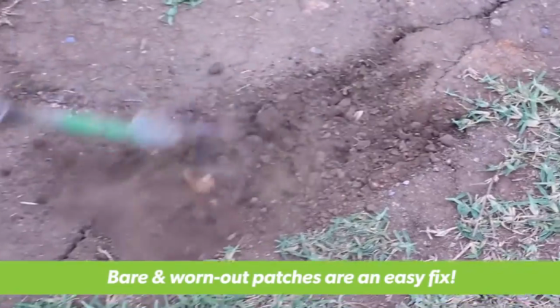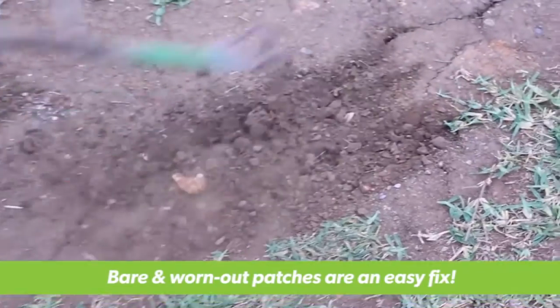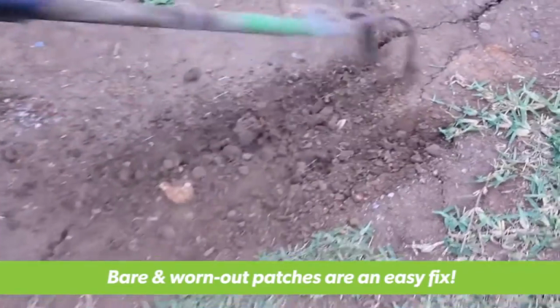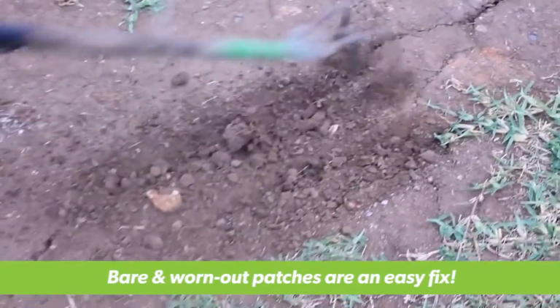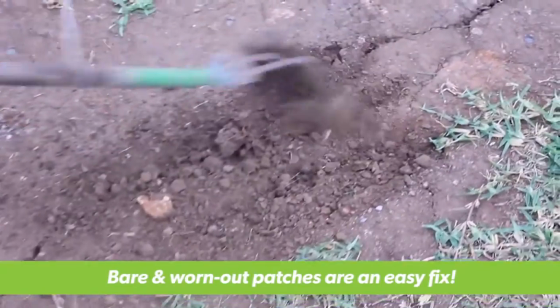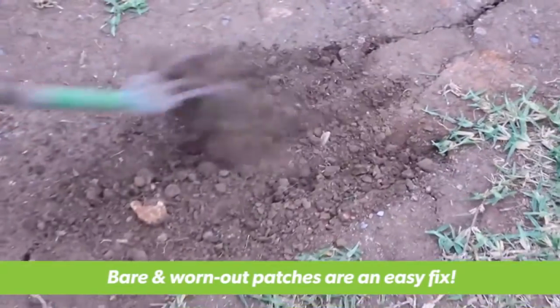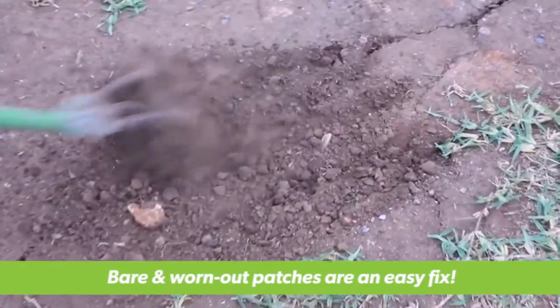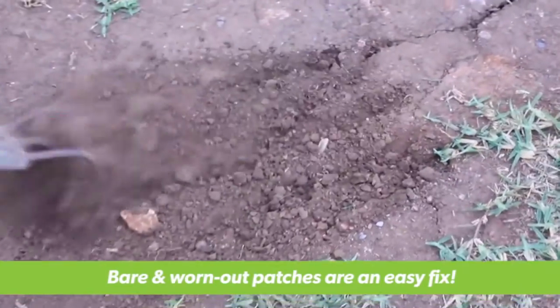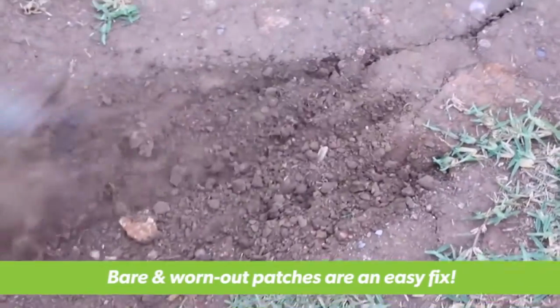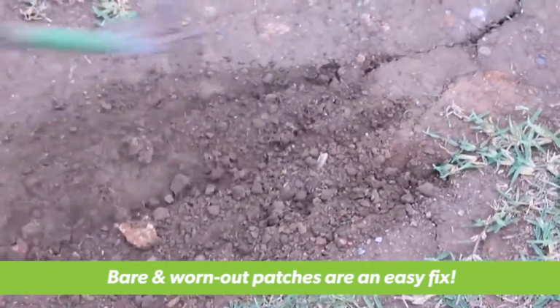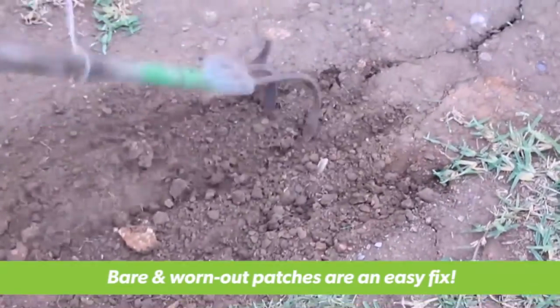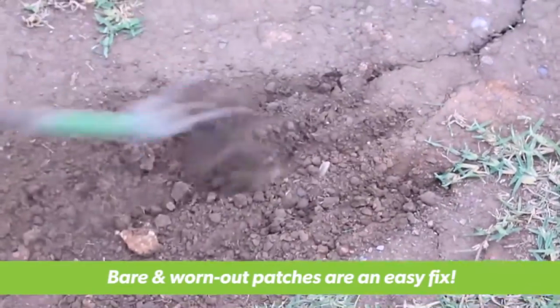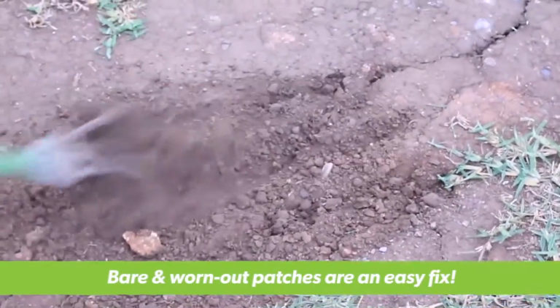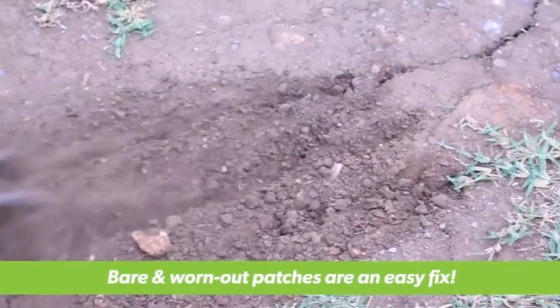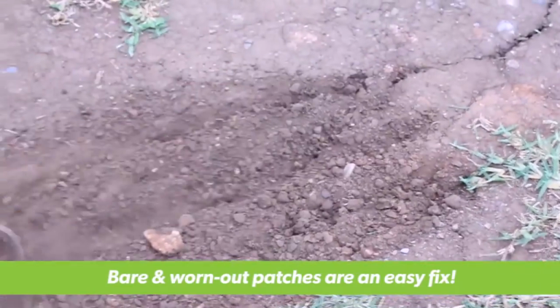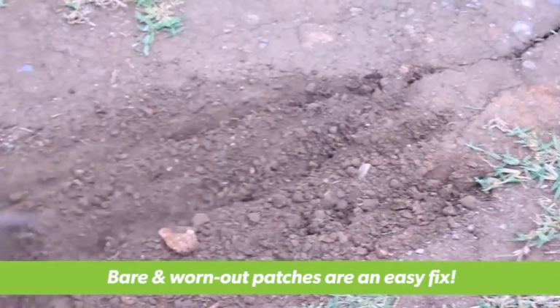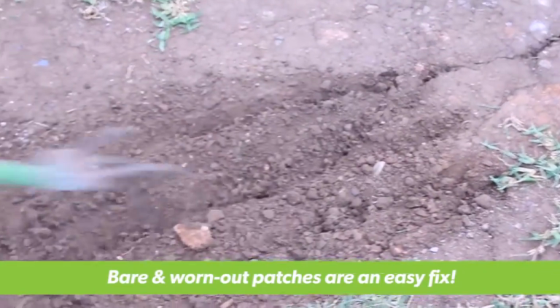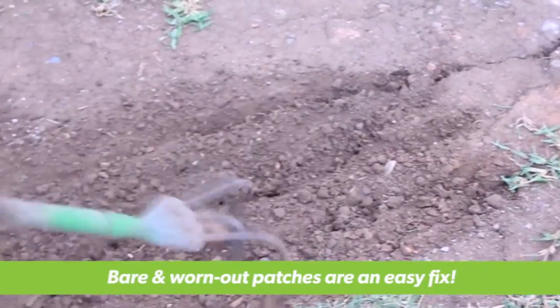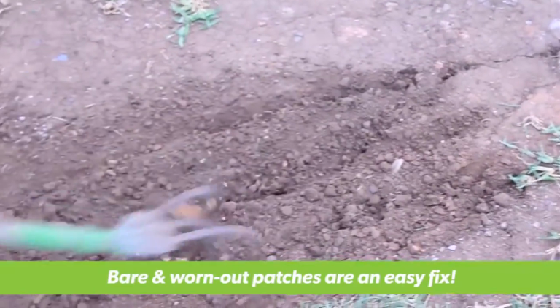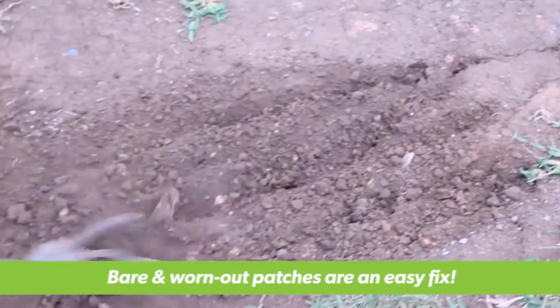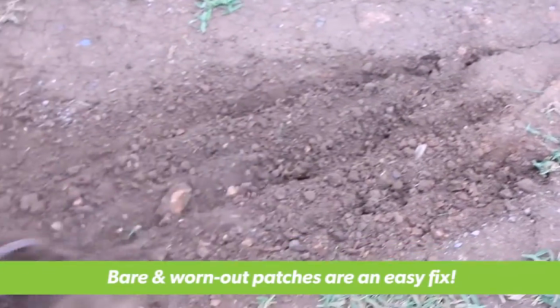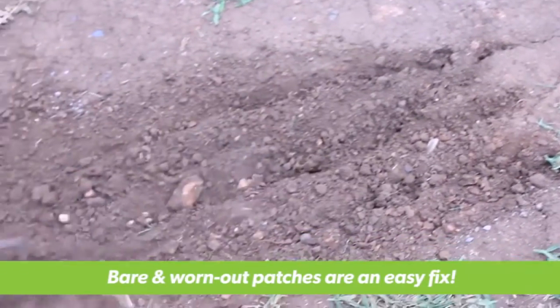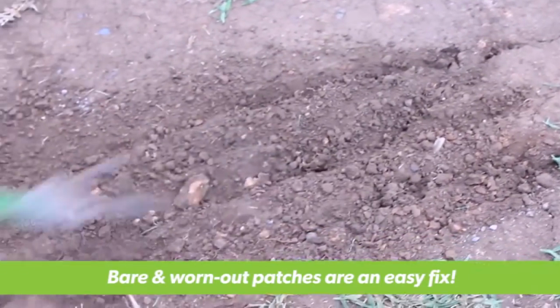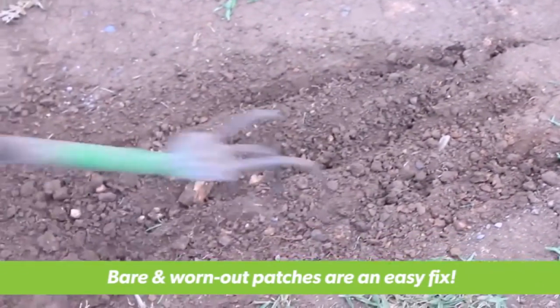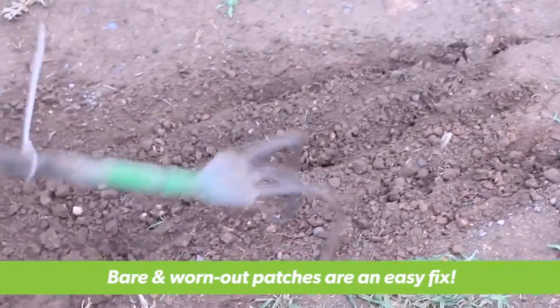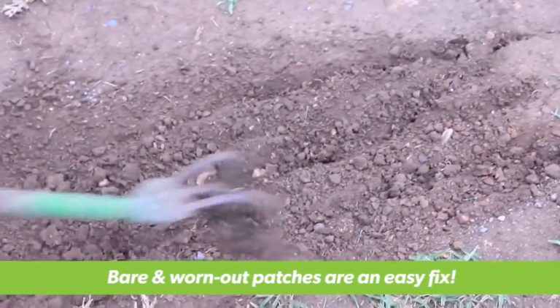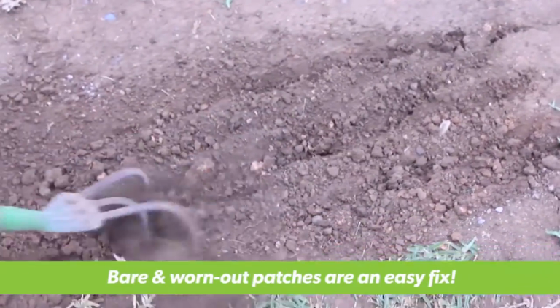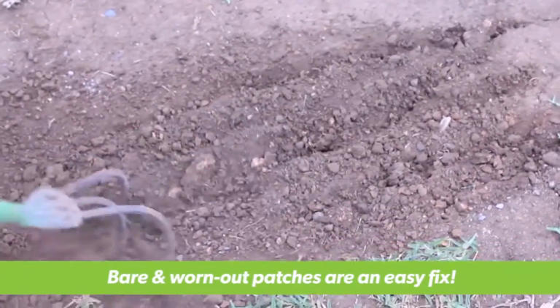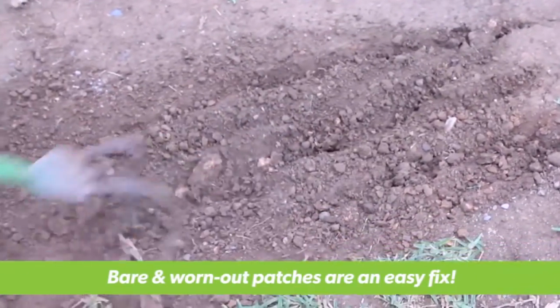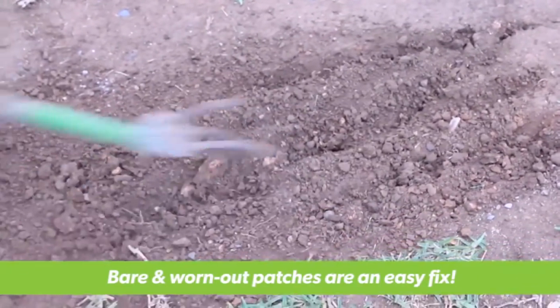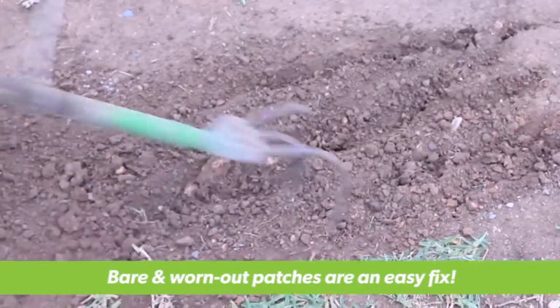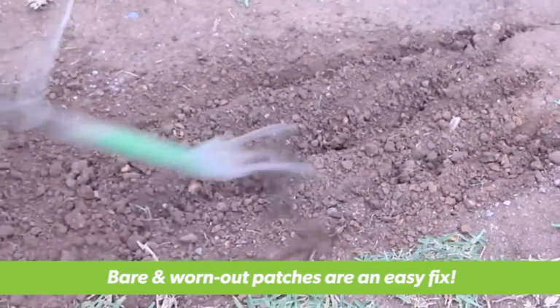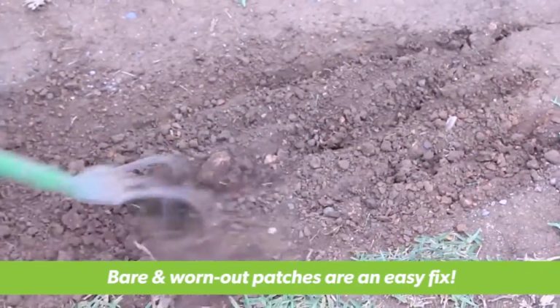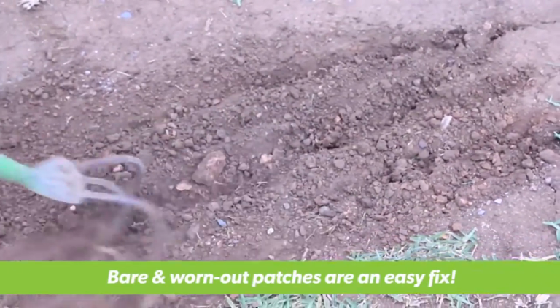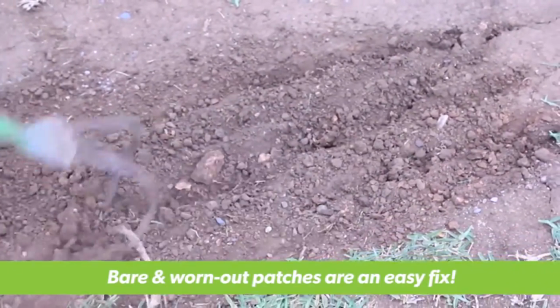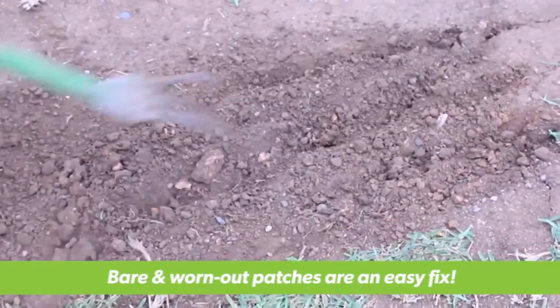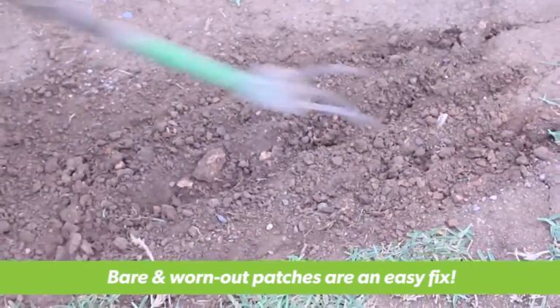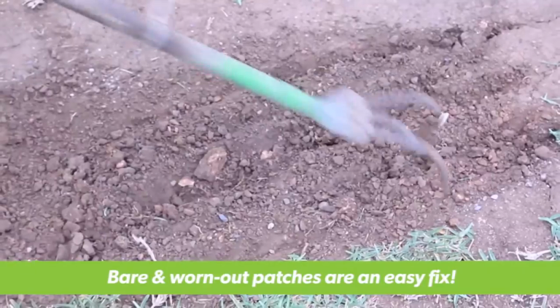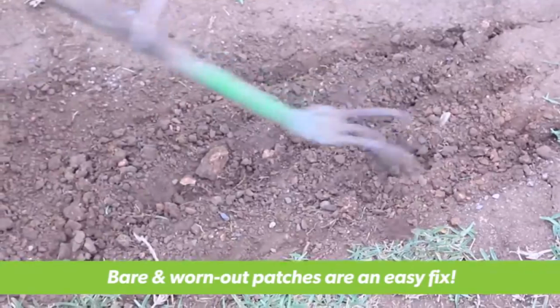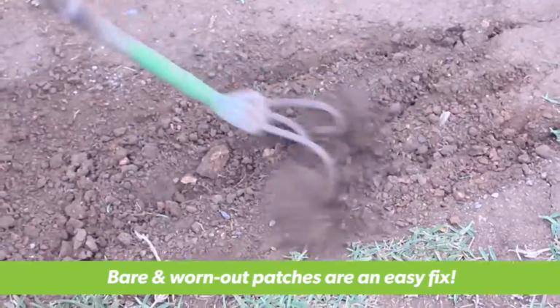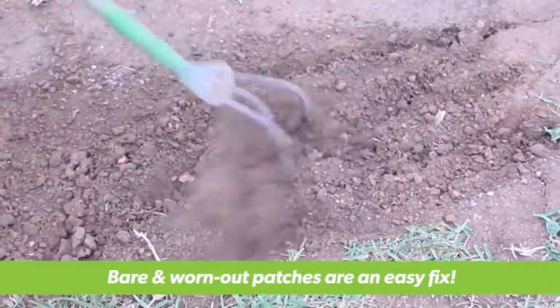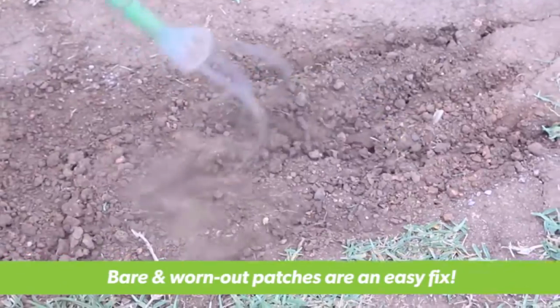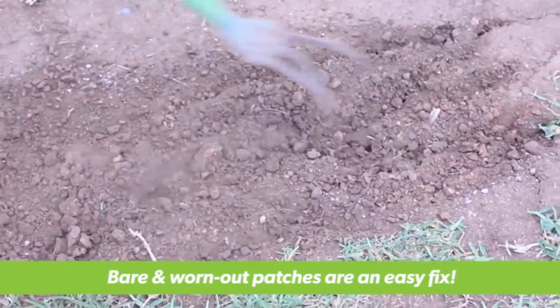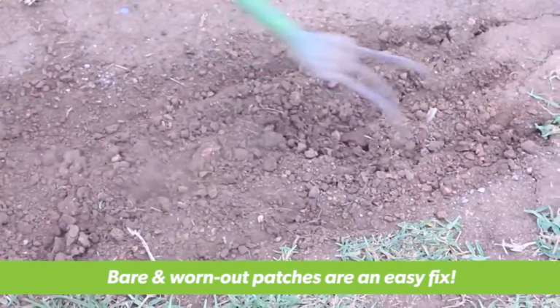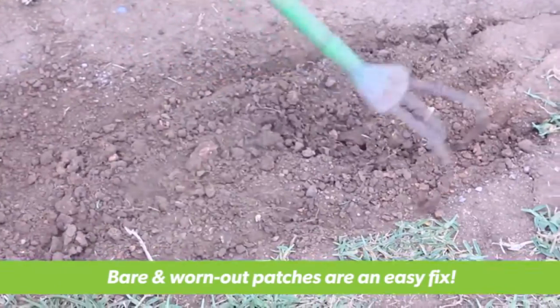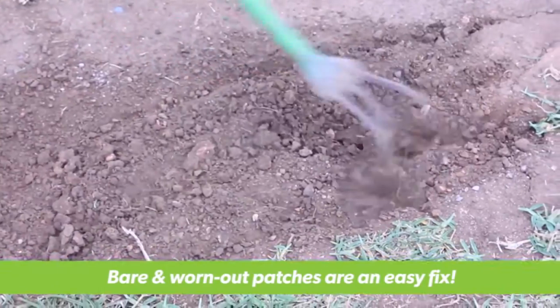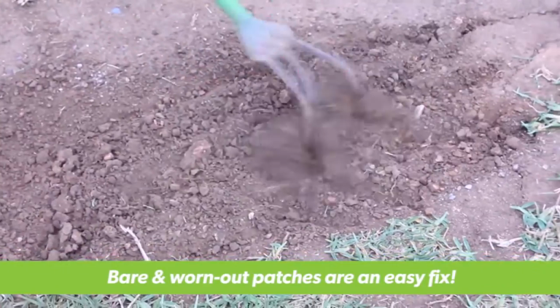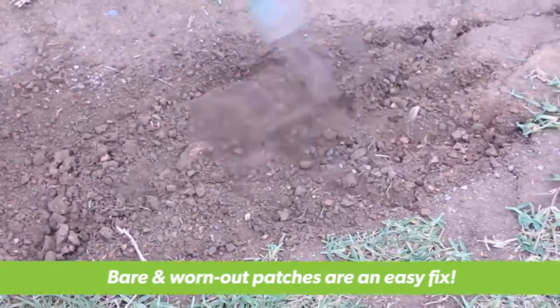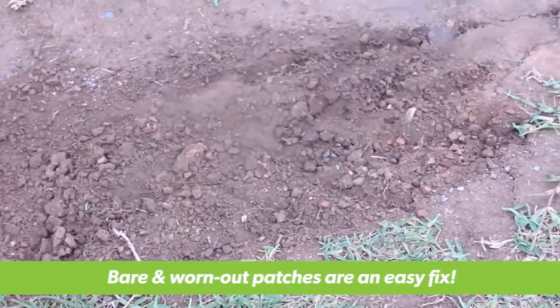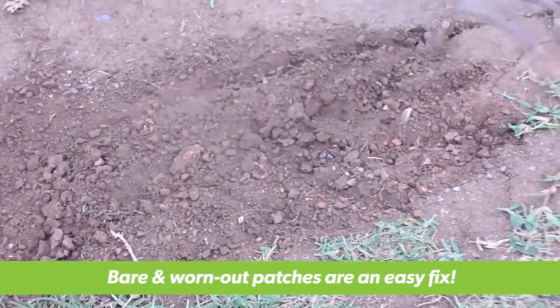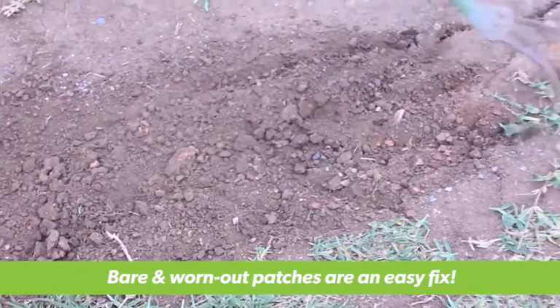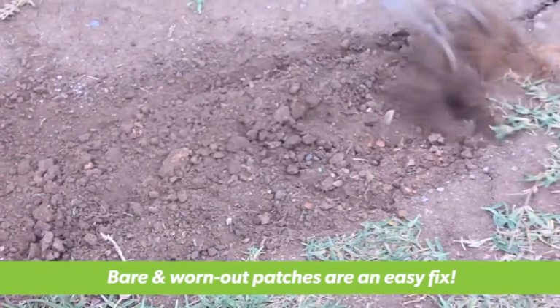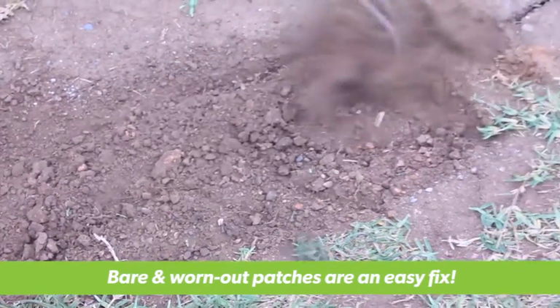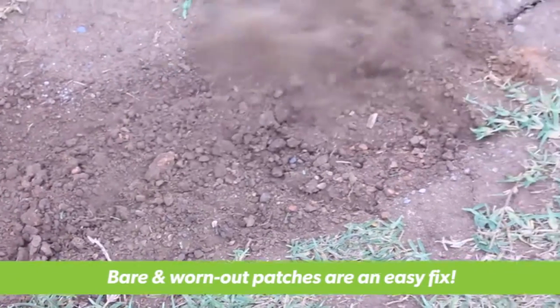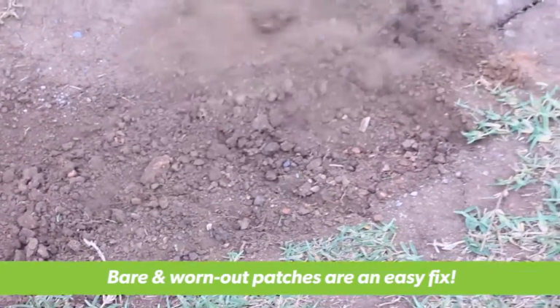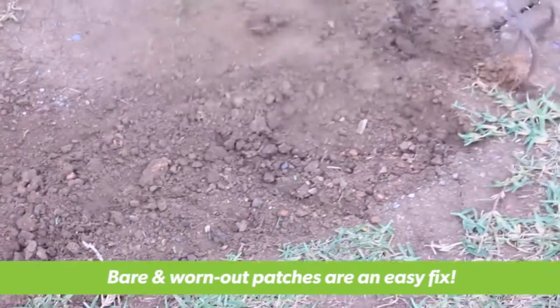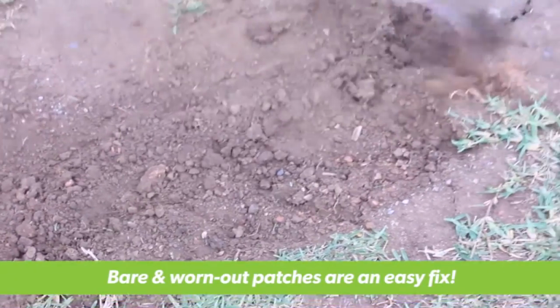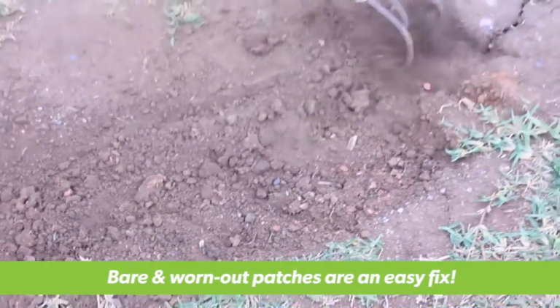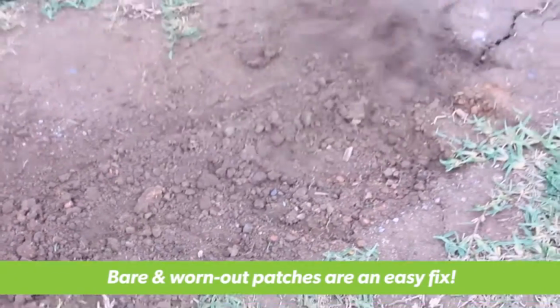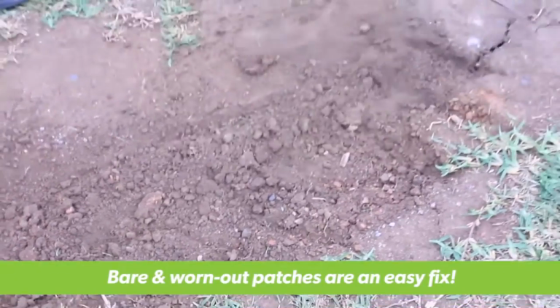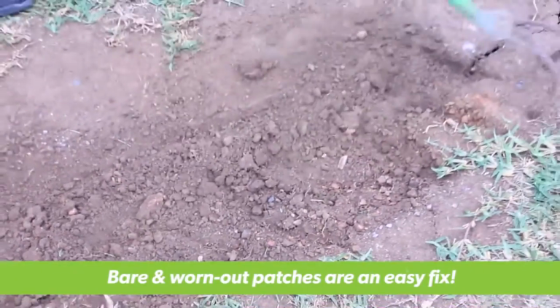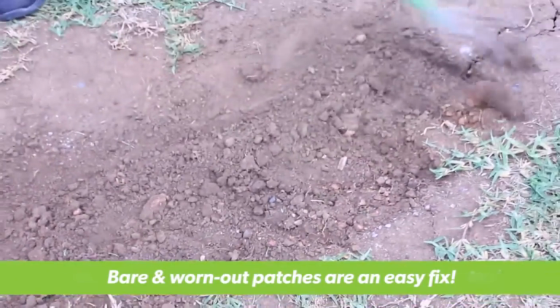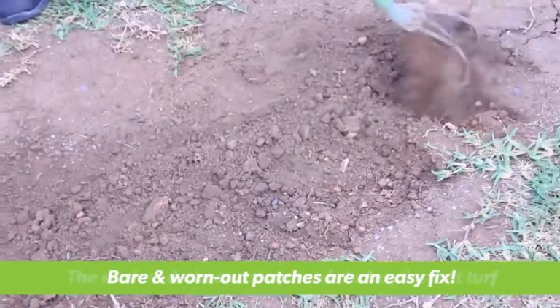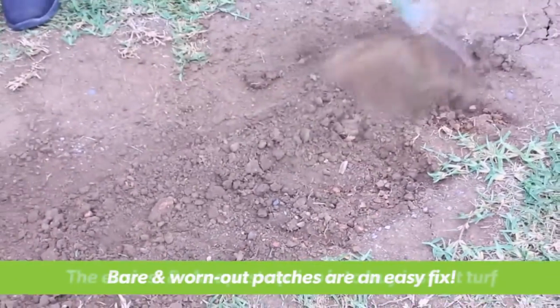Most warm season turf varieties like Sir Walter, Eureka Kikuyu, and Nullarbor Couch can't be grown from seed, so over-sowing isn't an option.